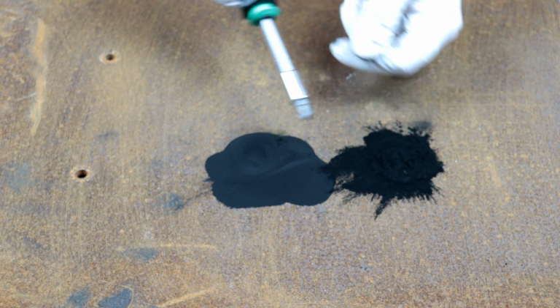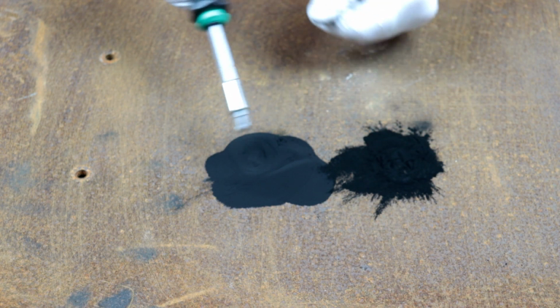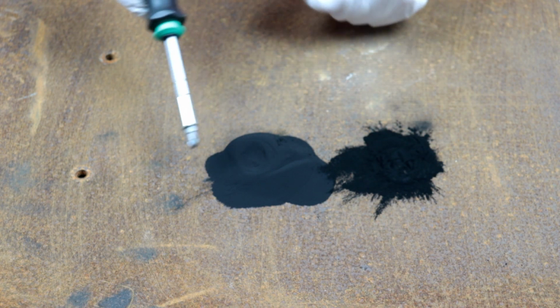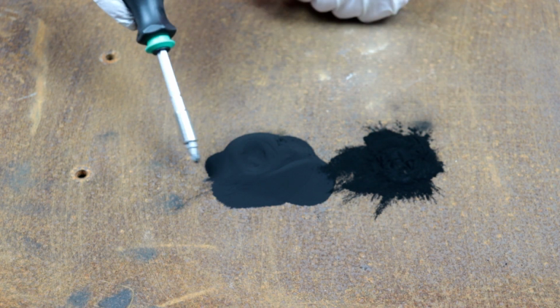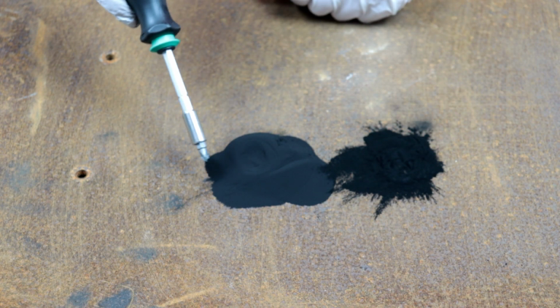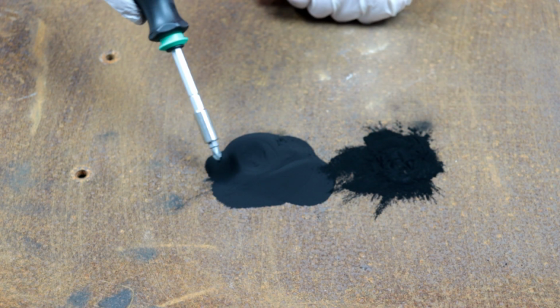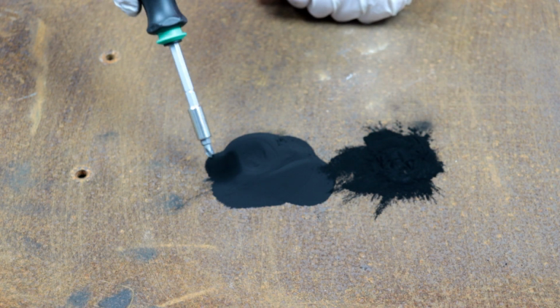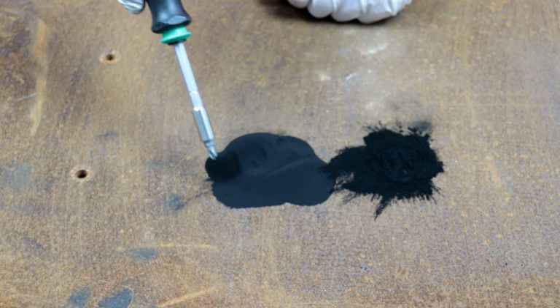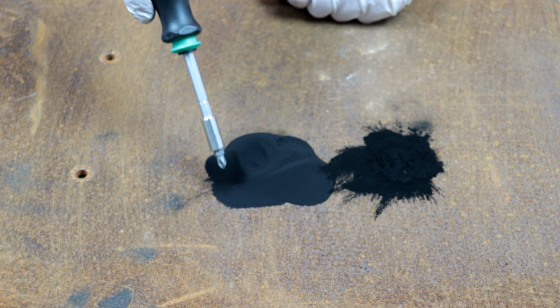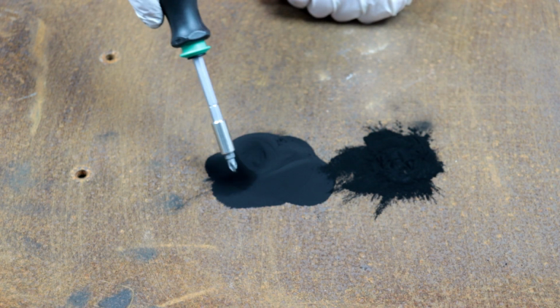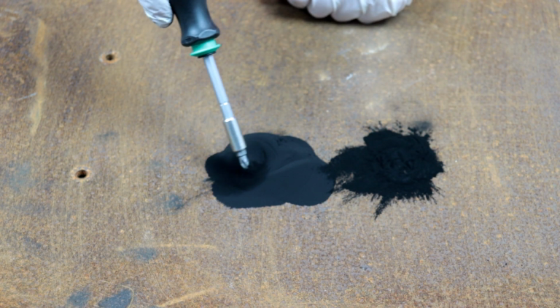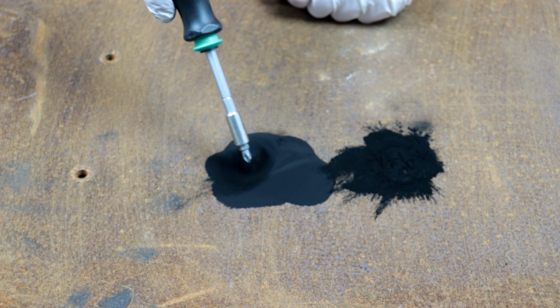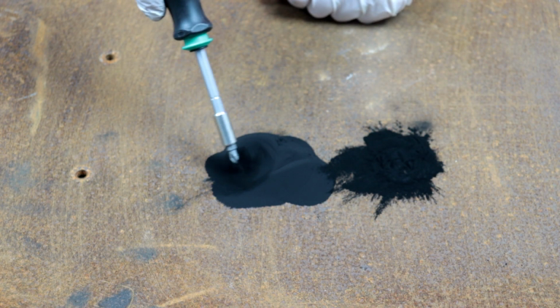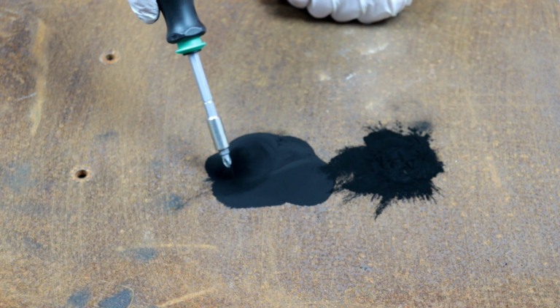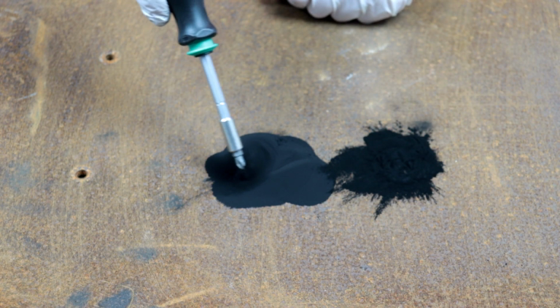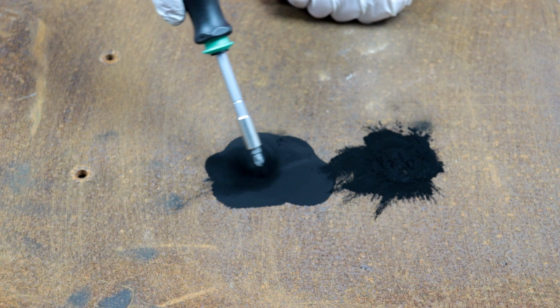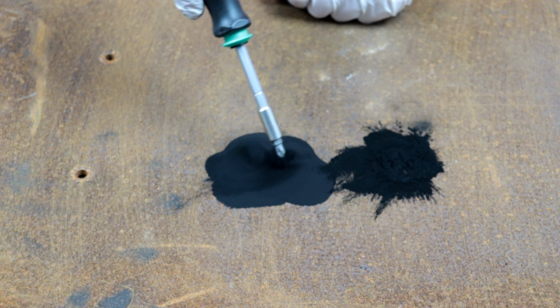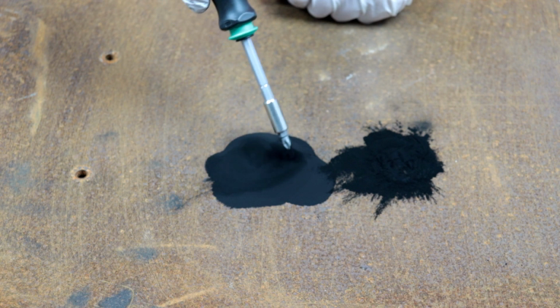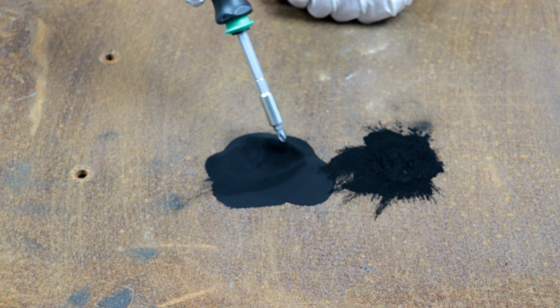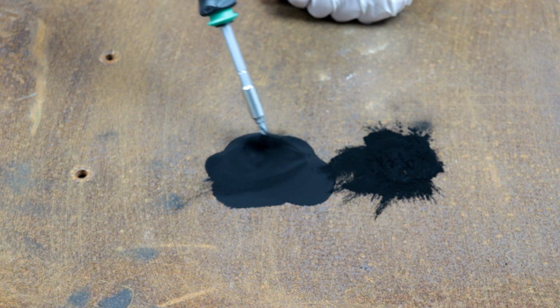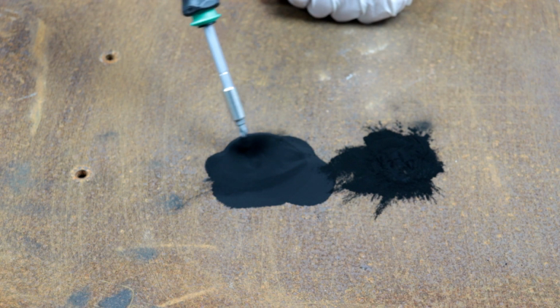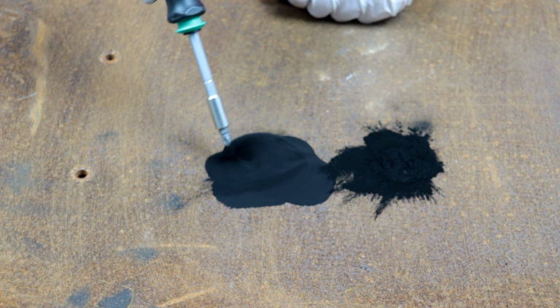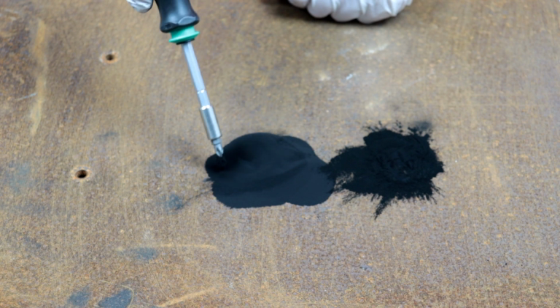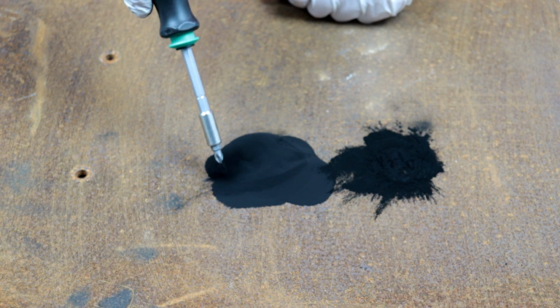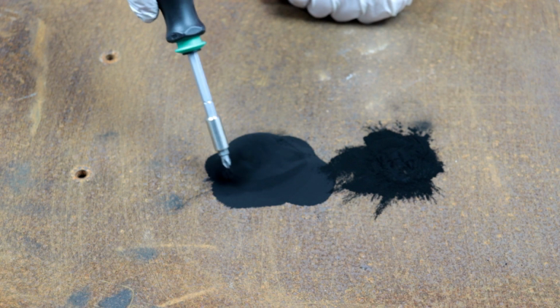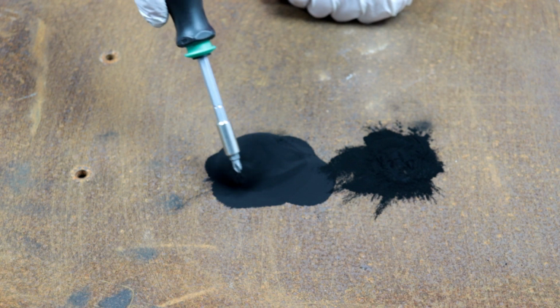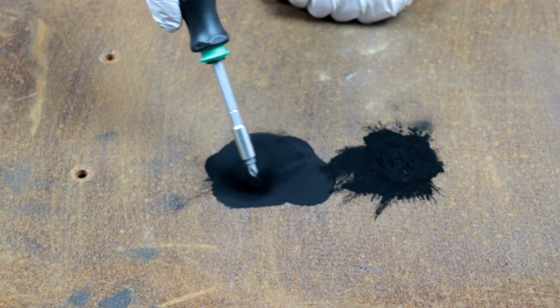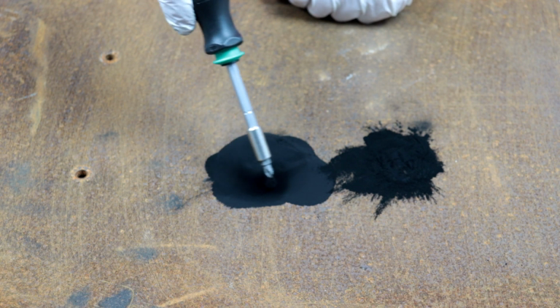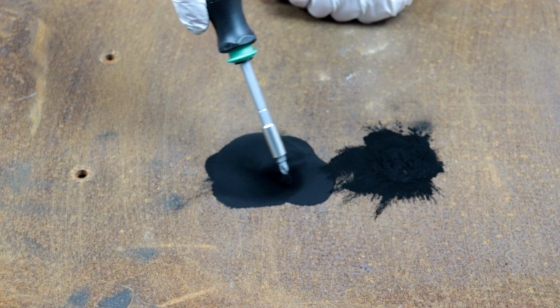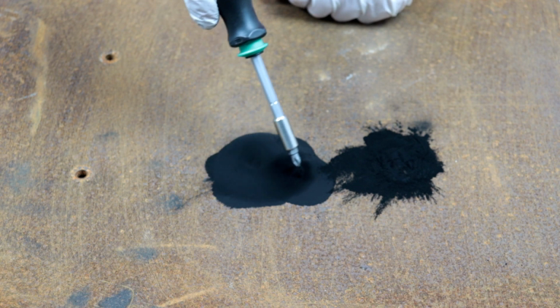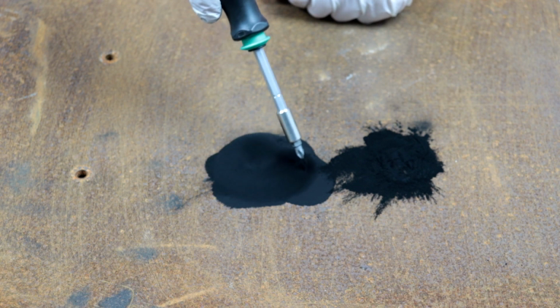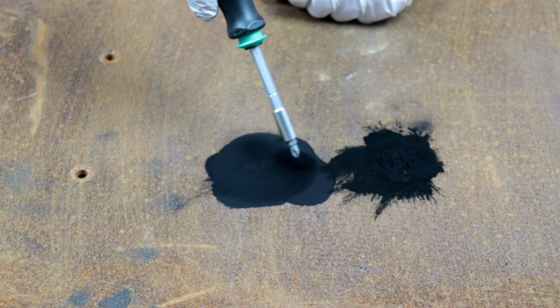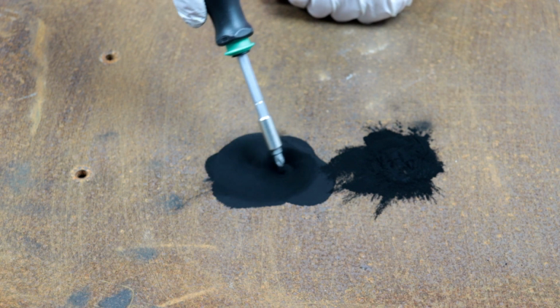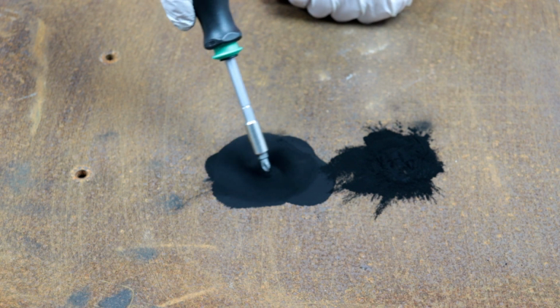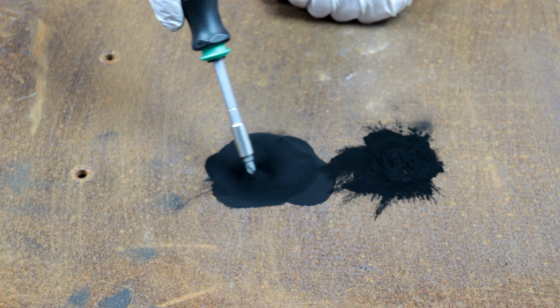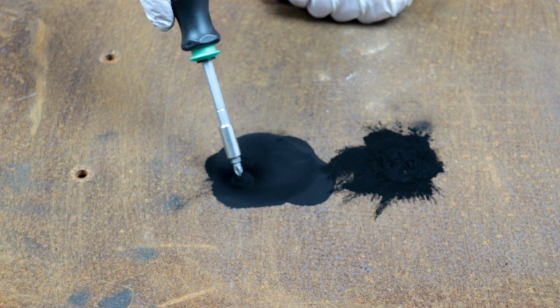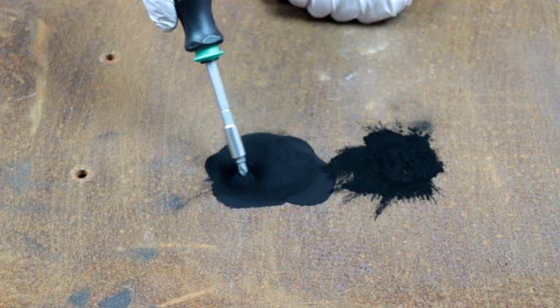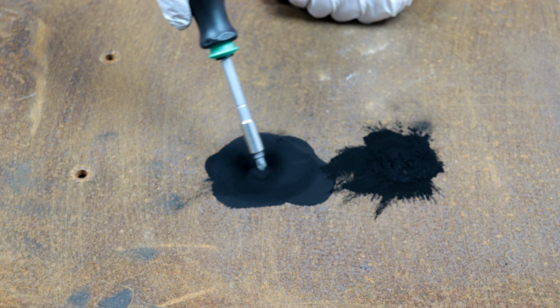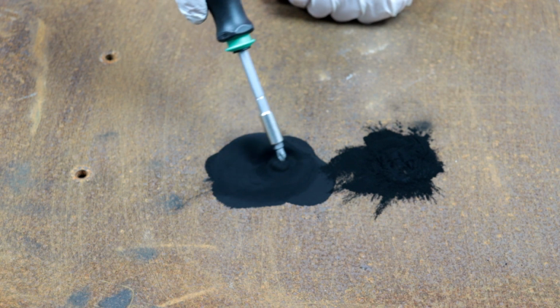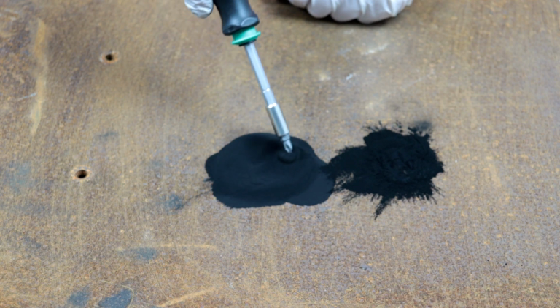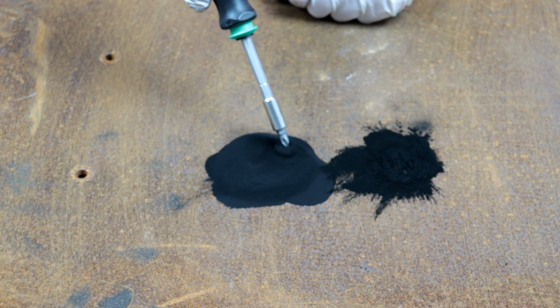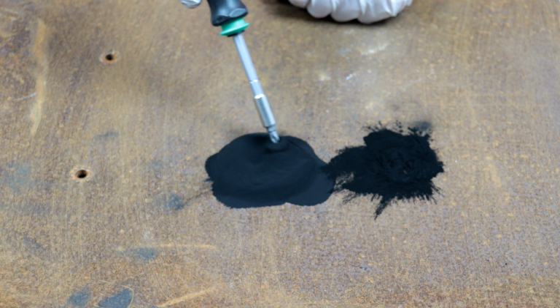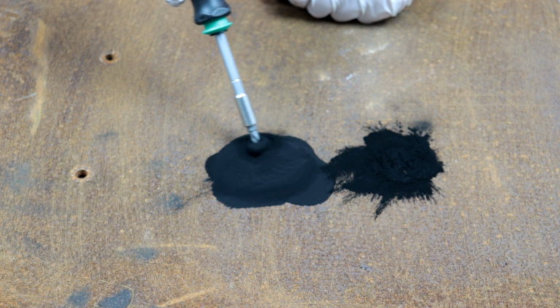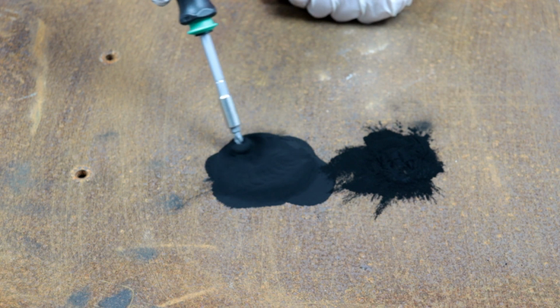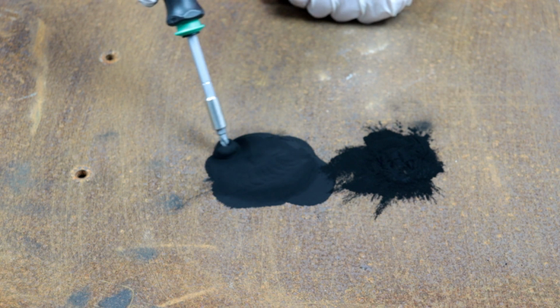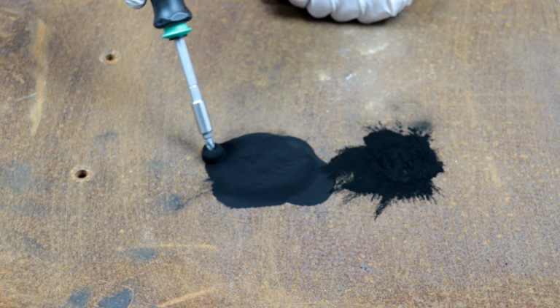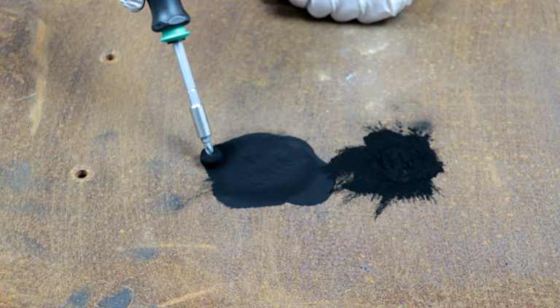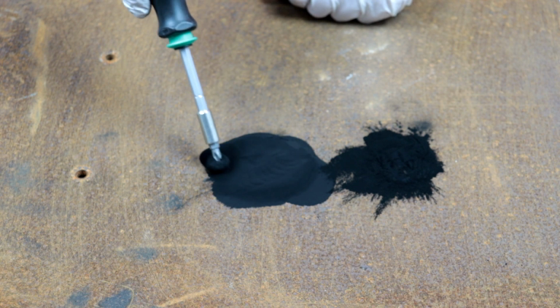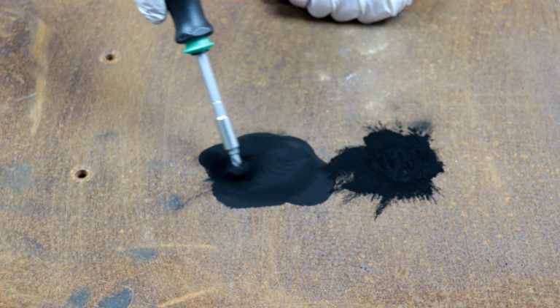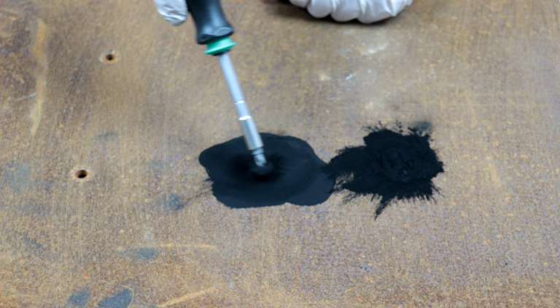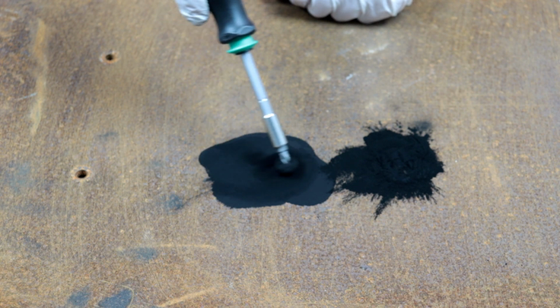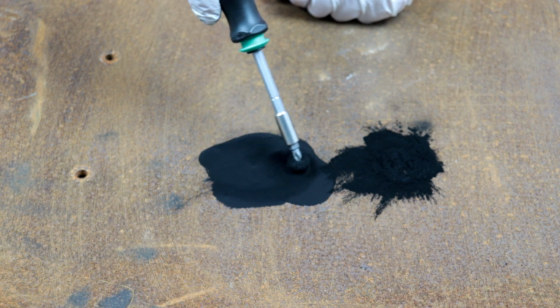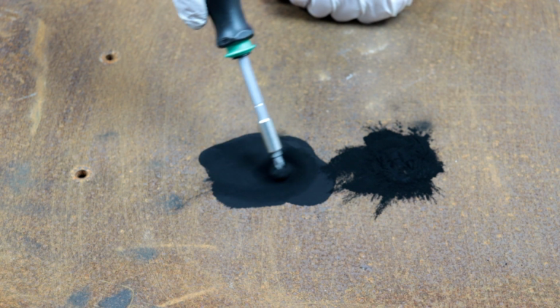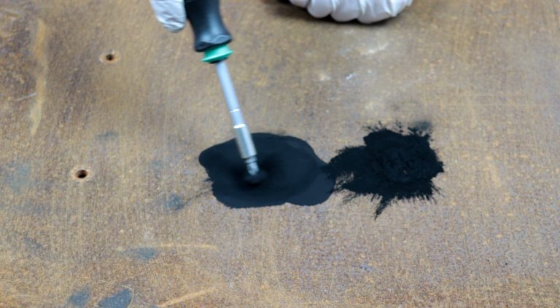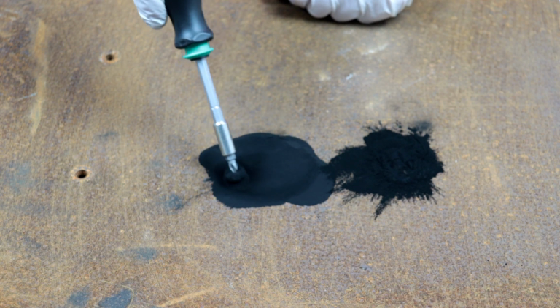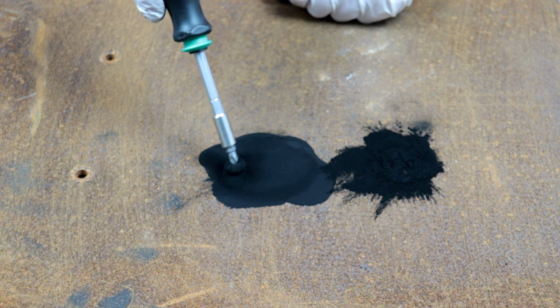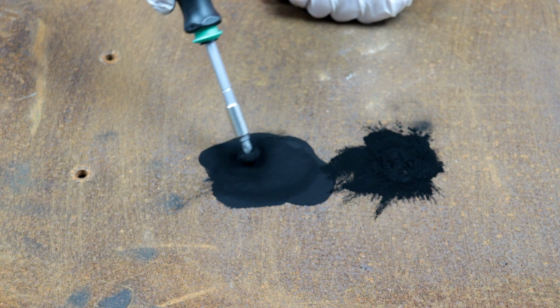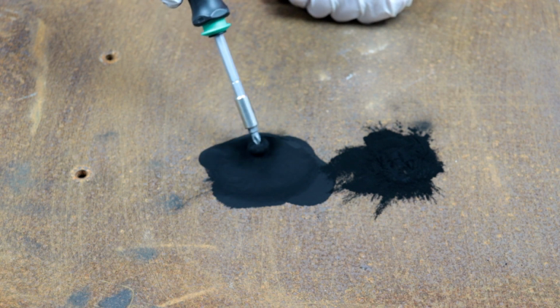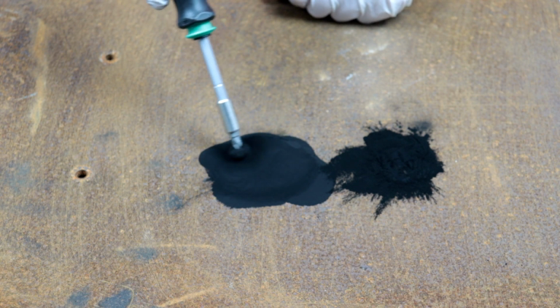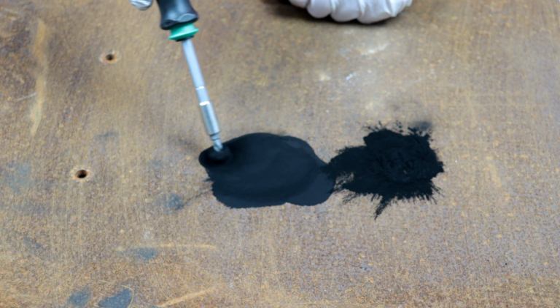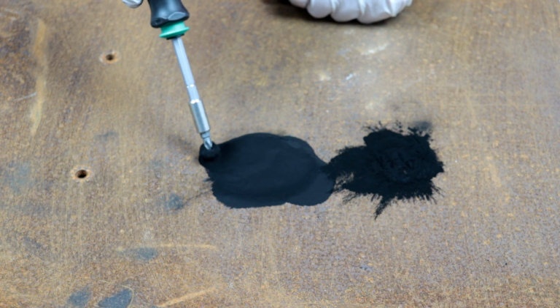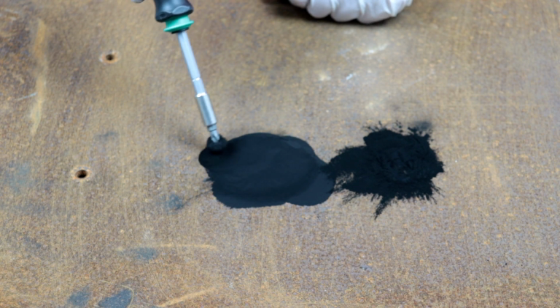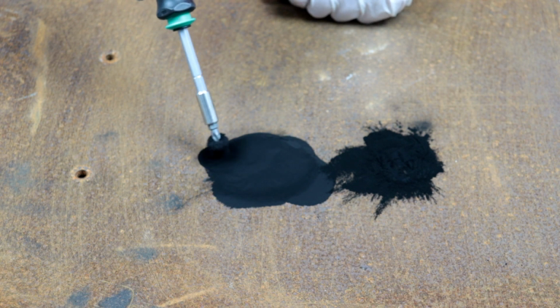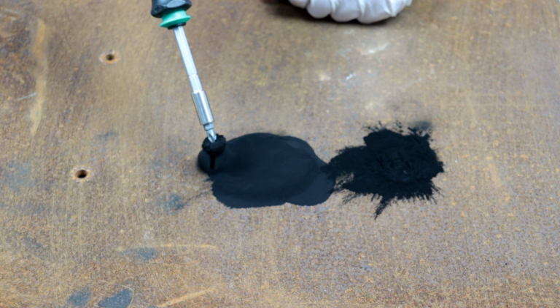The developer is small pieces of metal that are covered in resin, so they respond to magnetic tools.